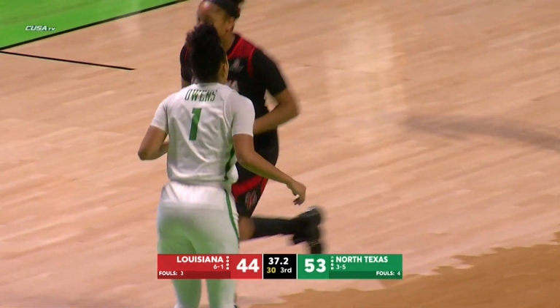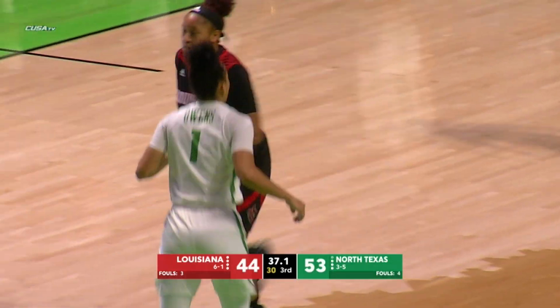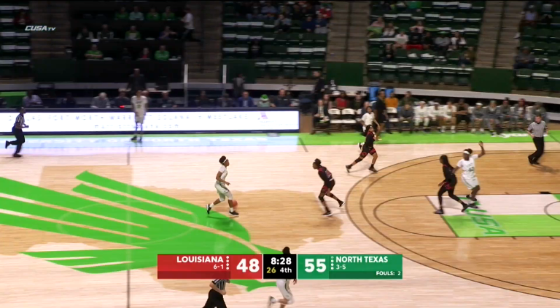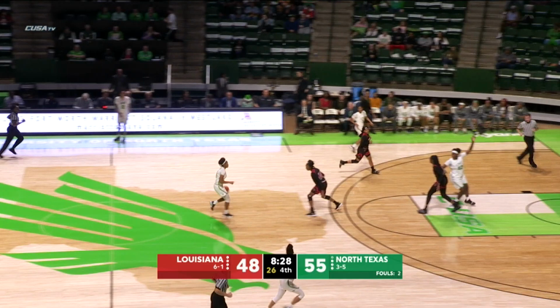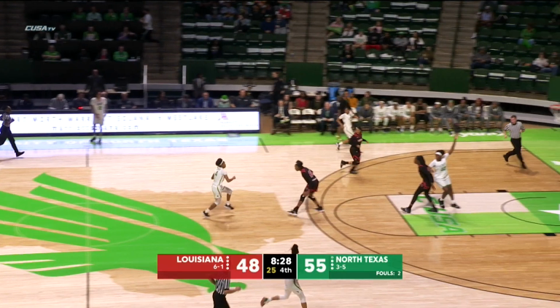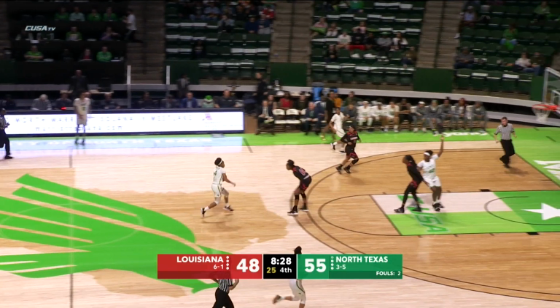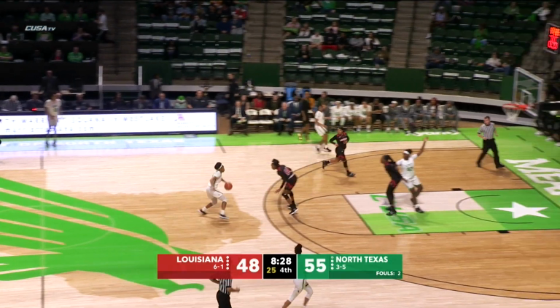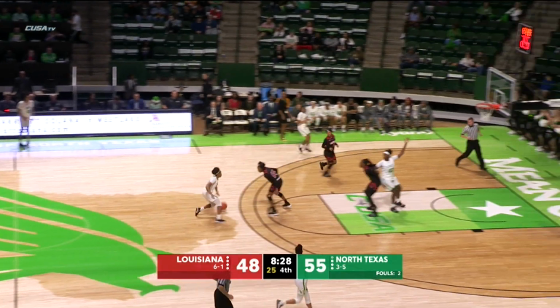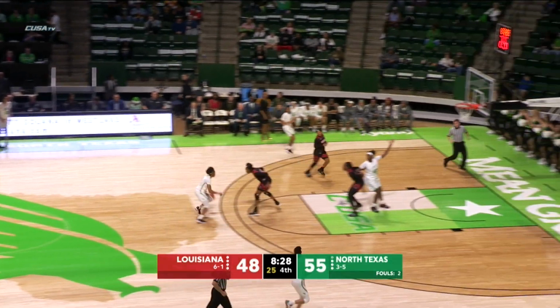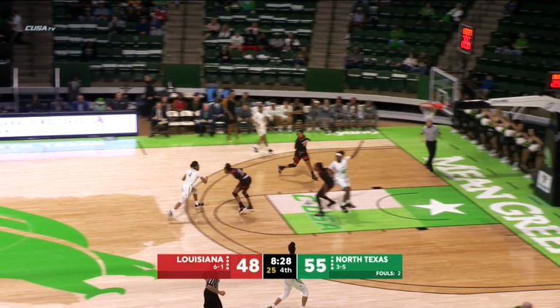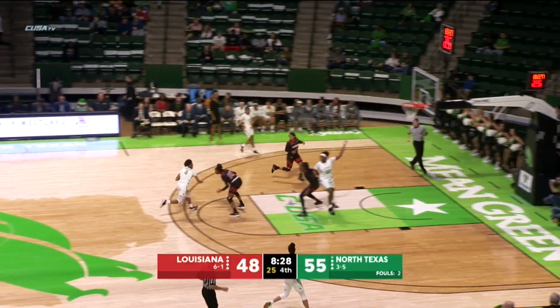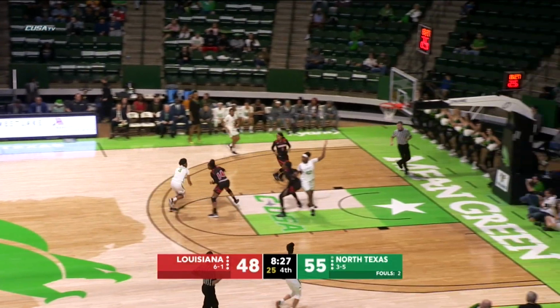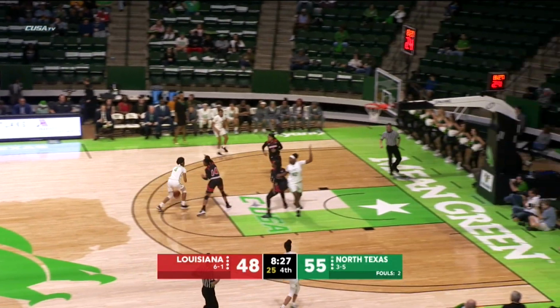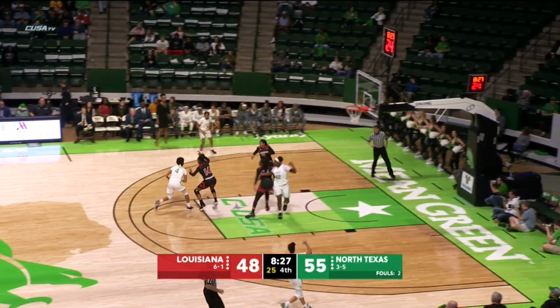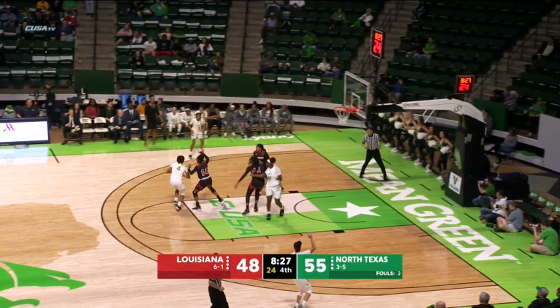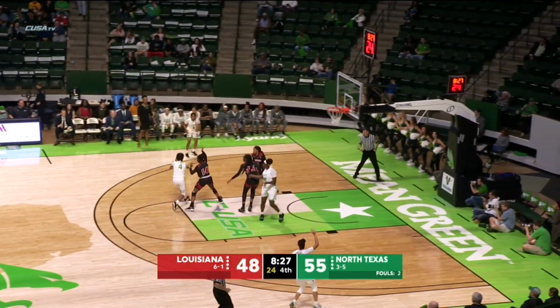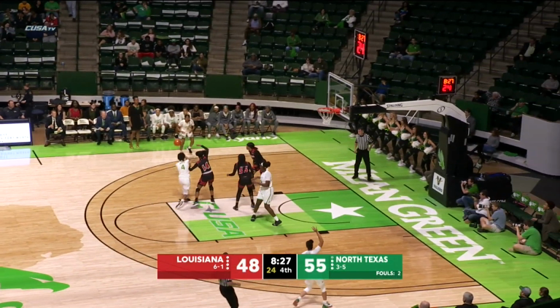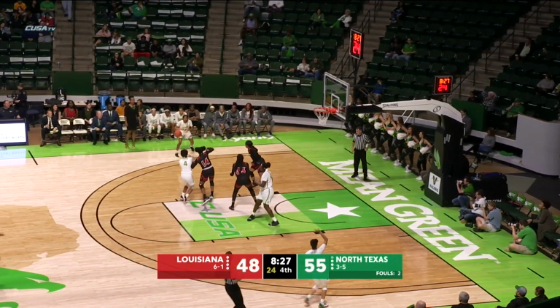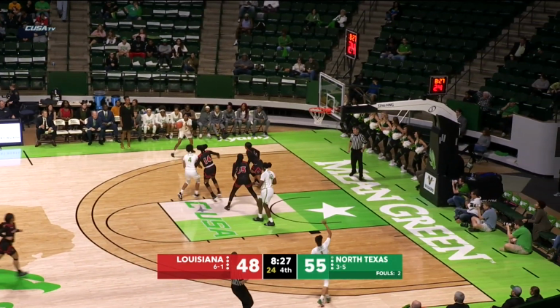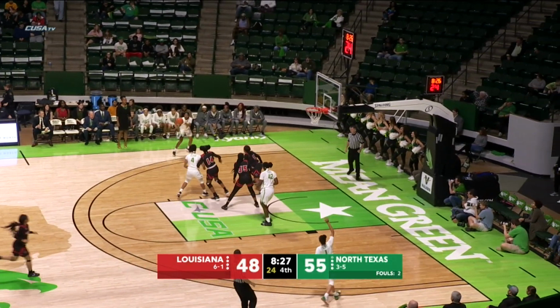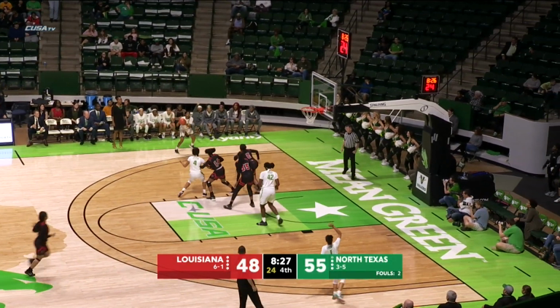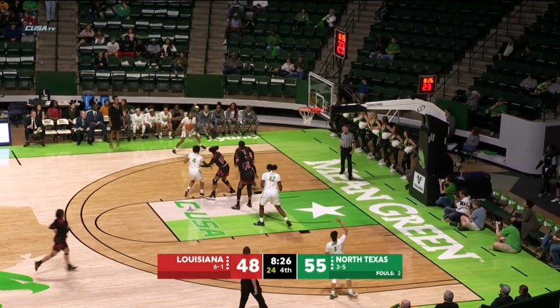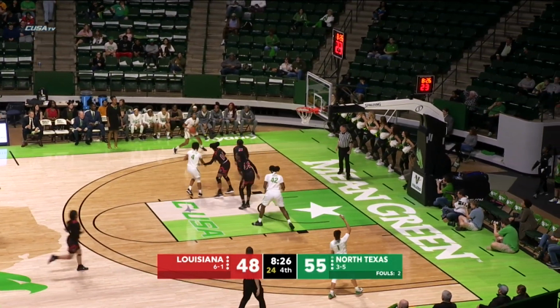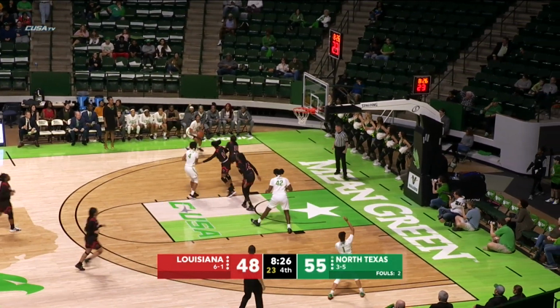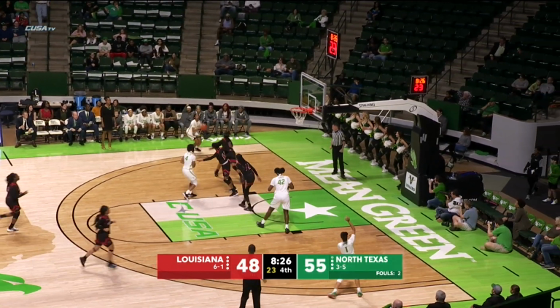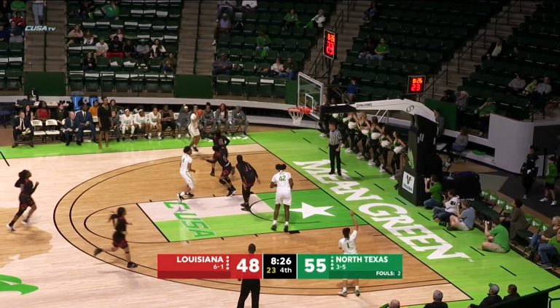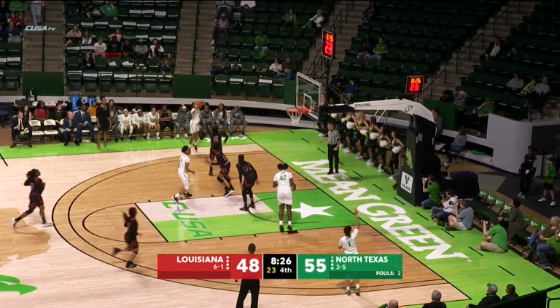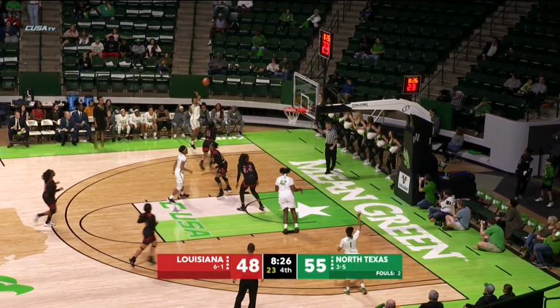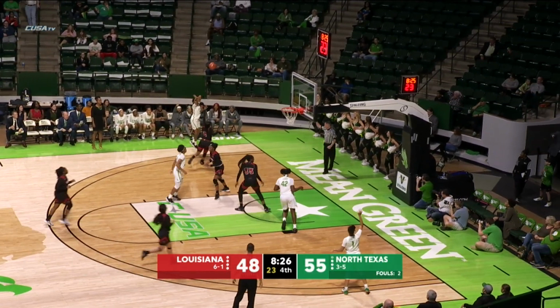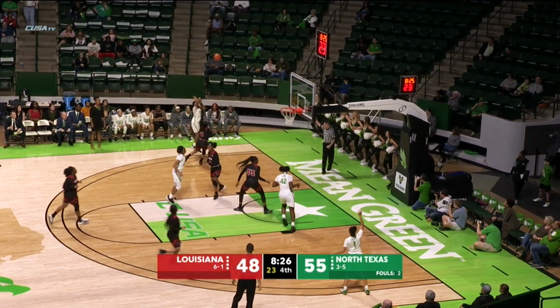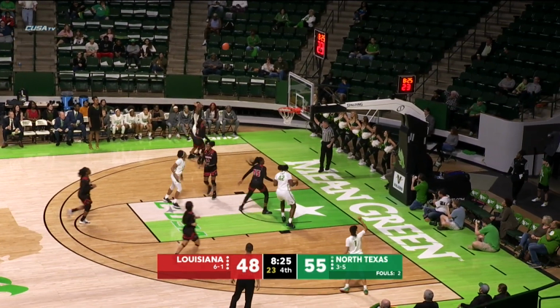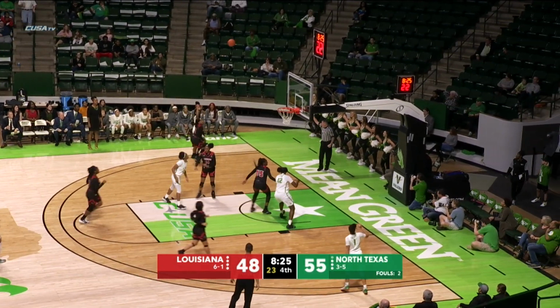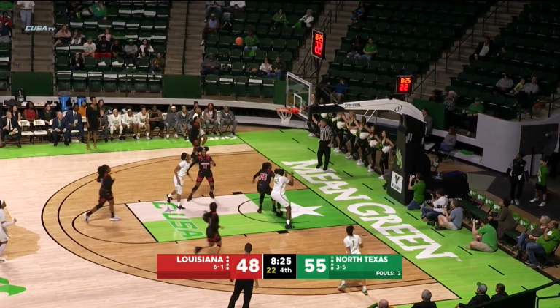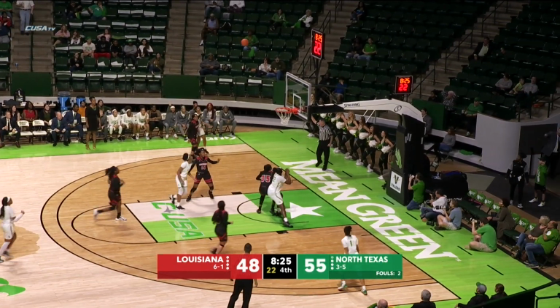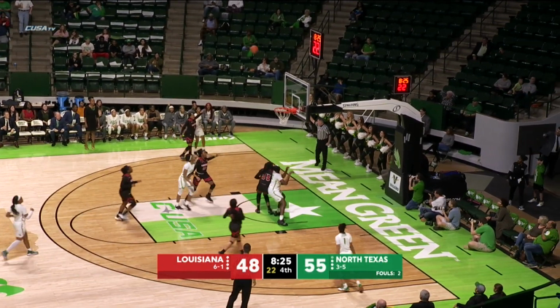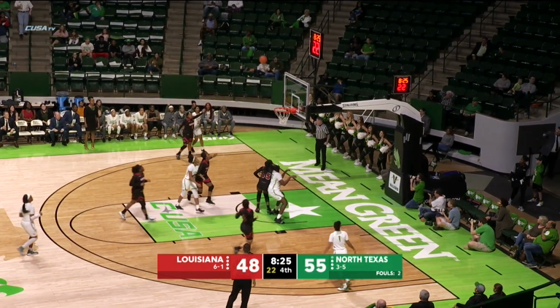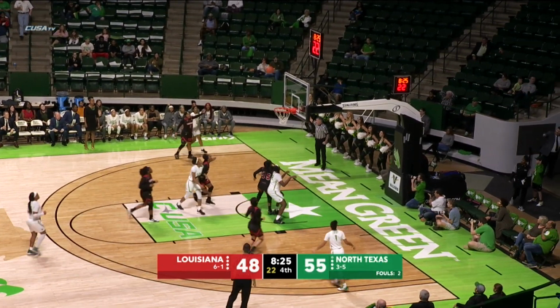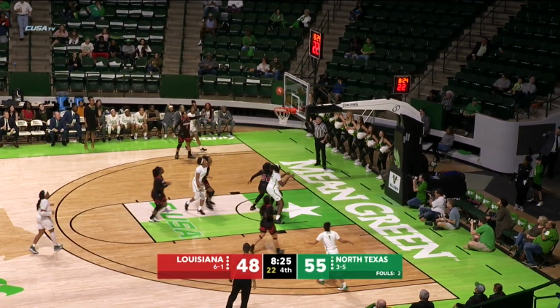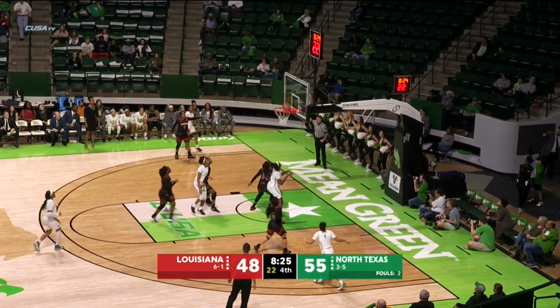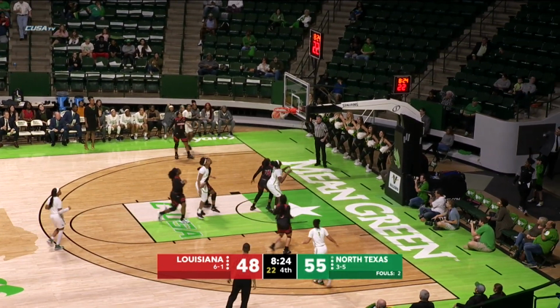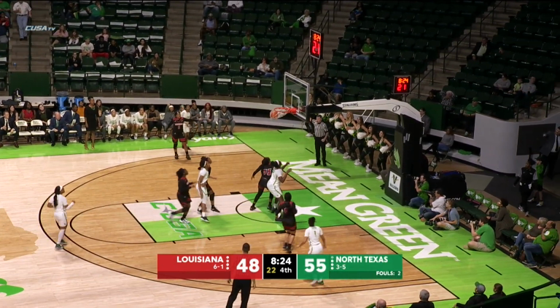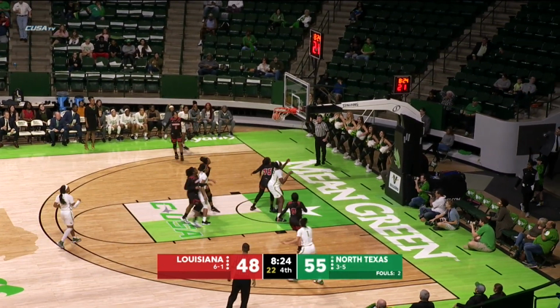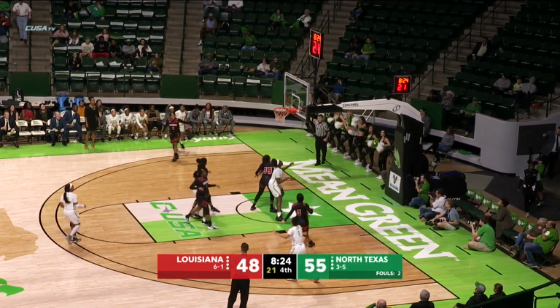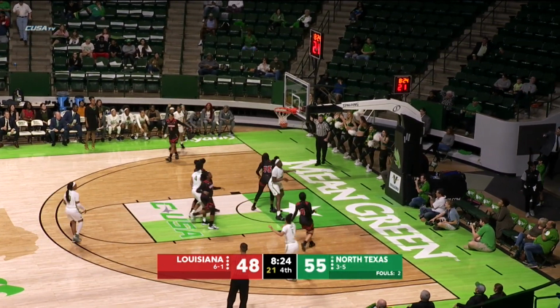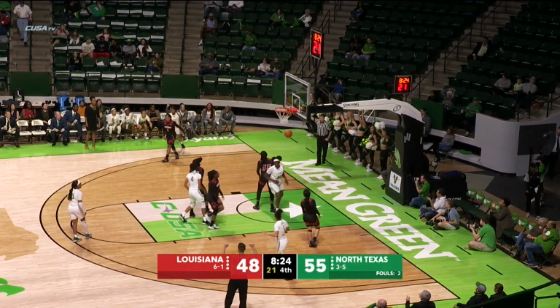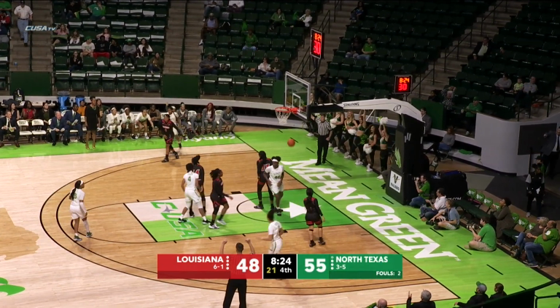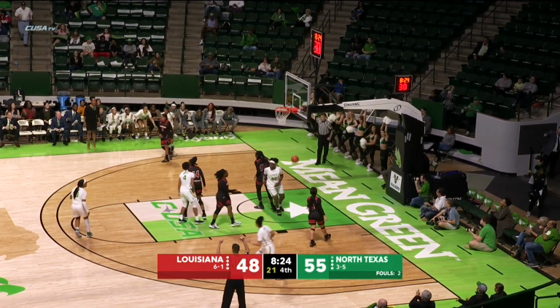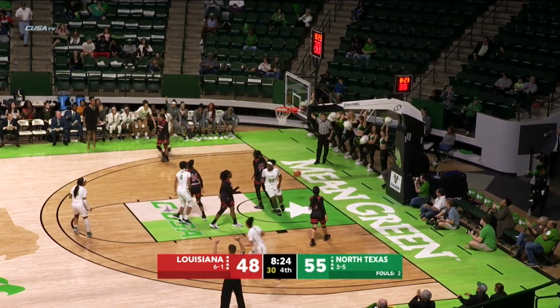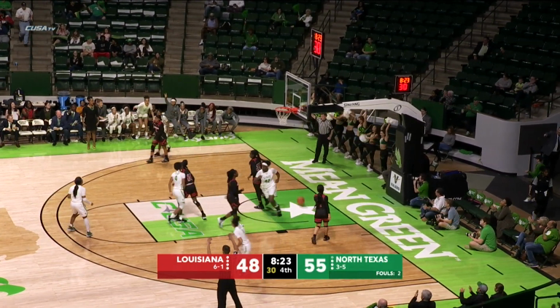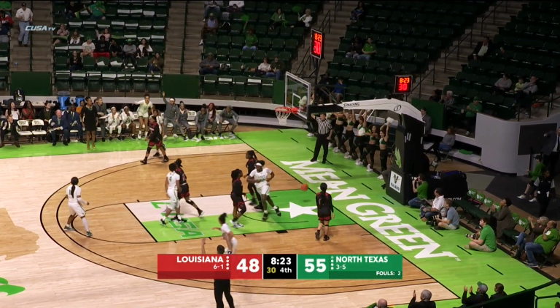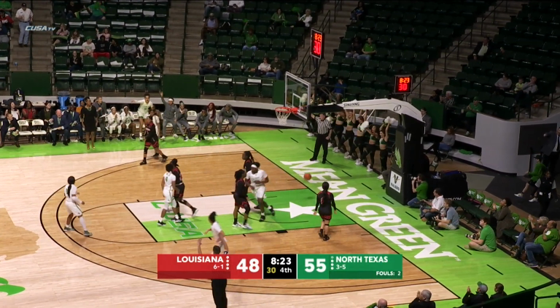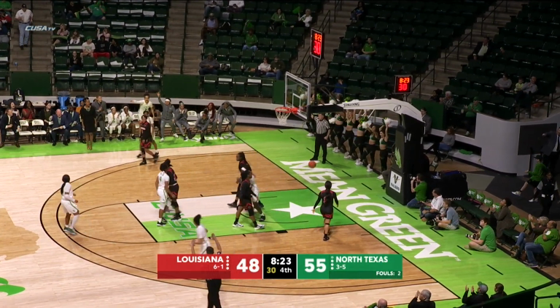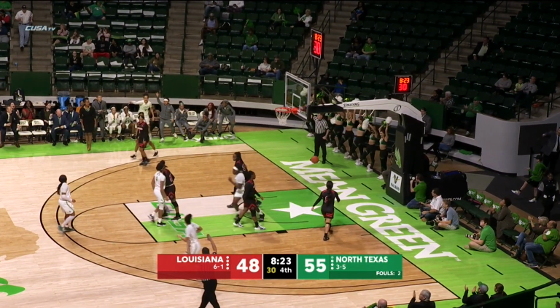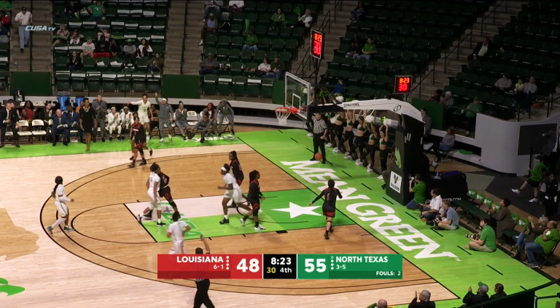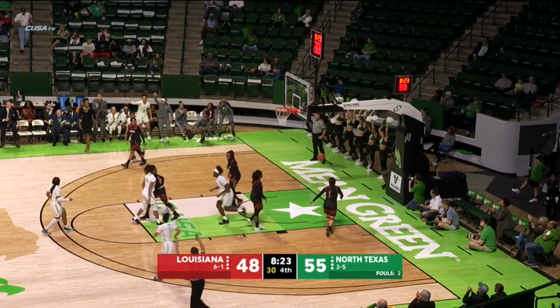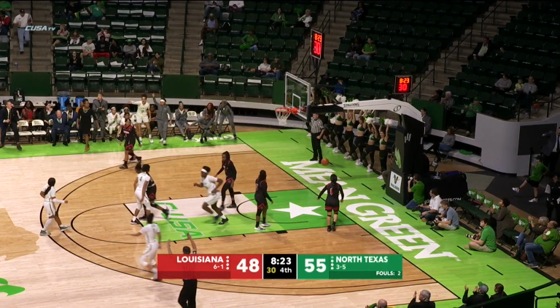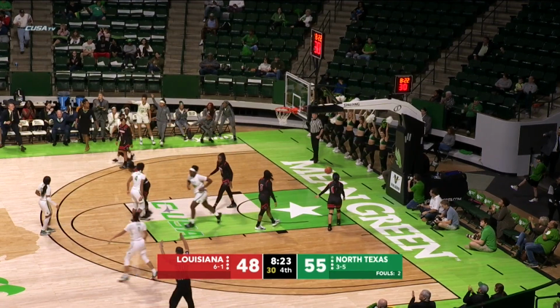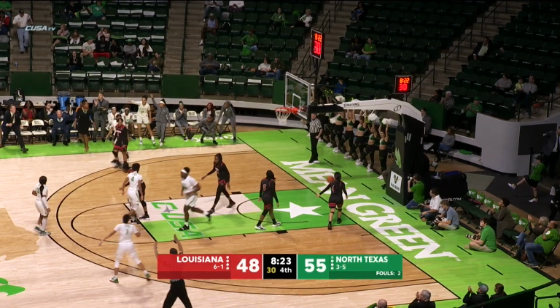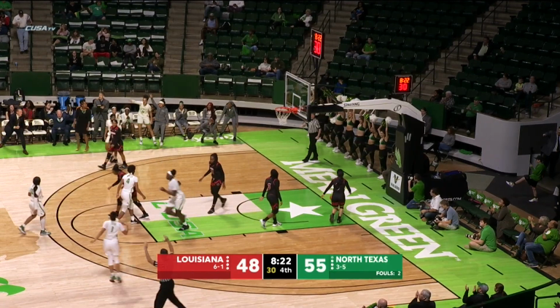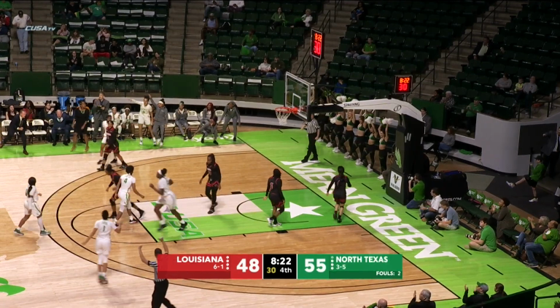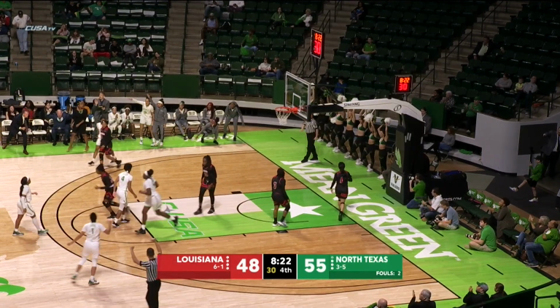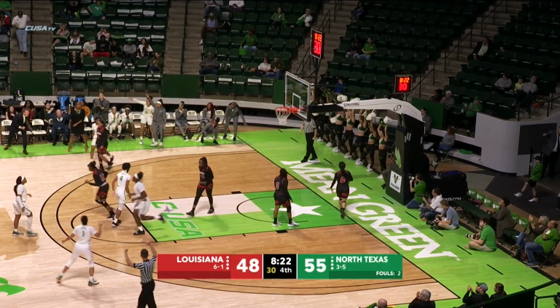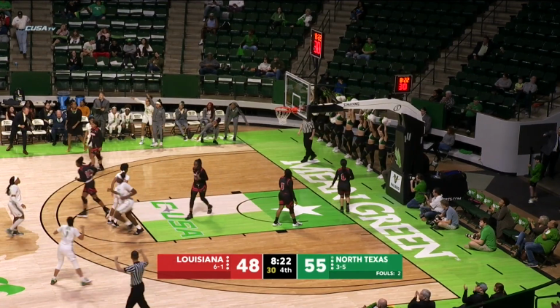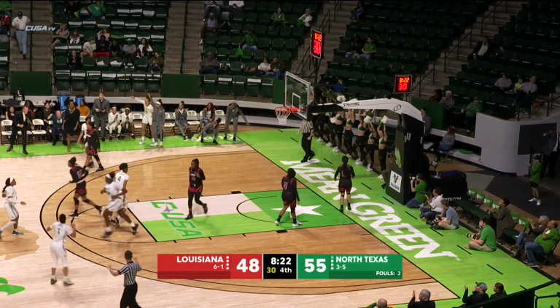Jackson — Jazion Jackson with it, kicks this one out to Naya Boyd for the three. Naya Boyd's three is up and good.